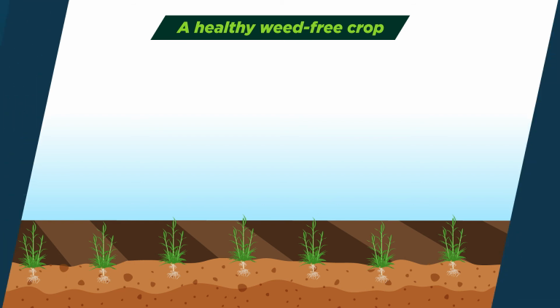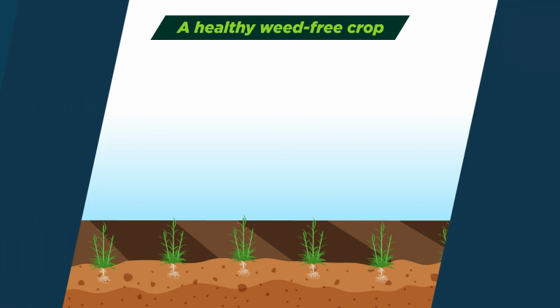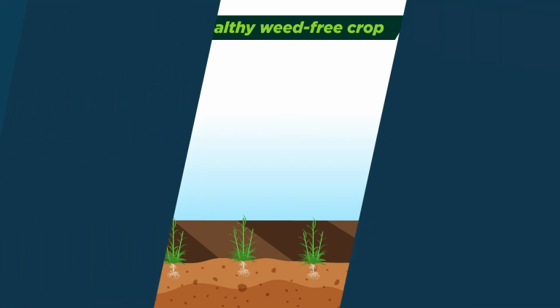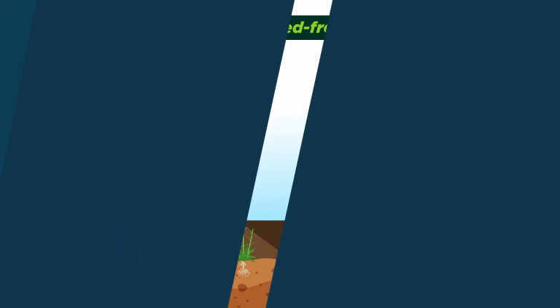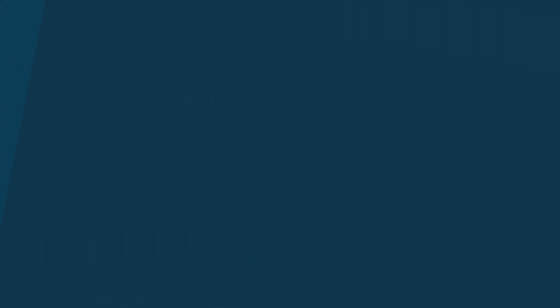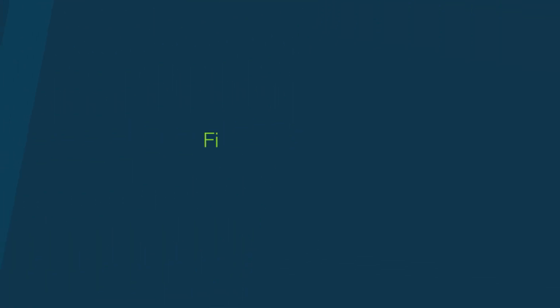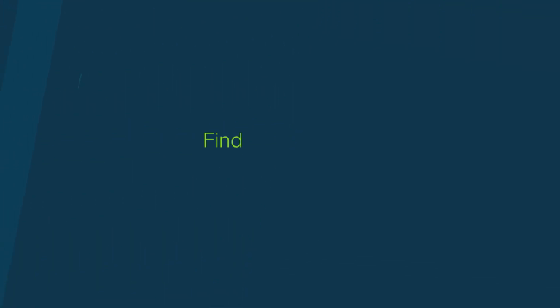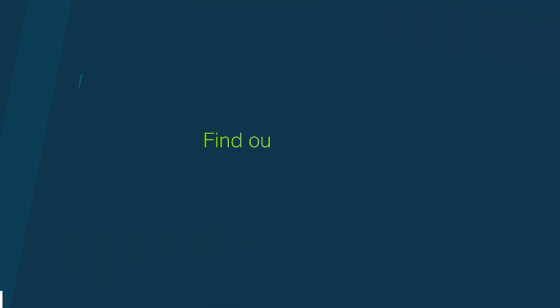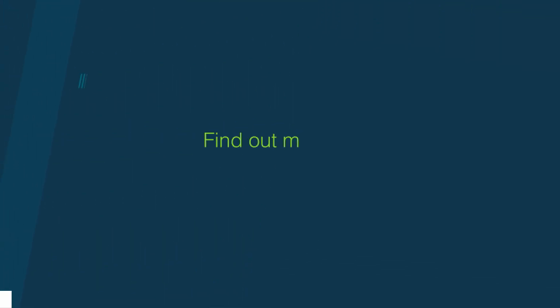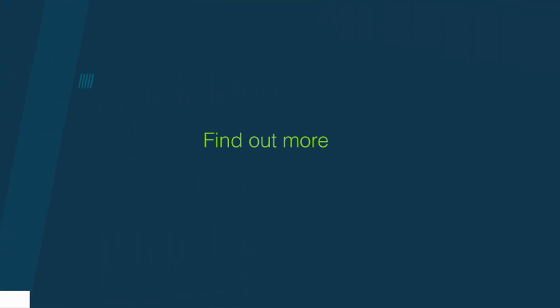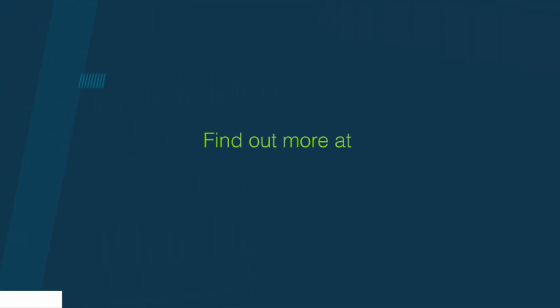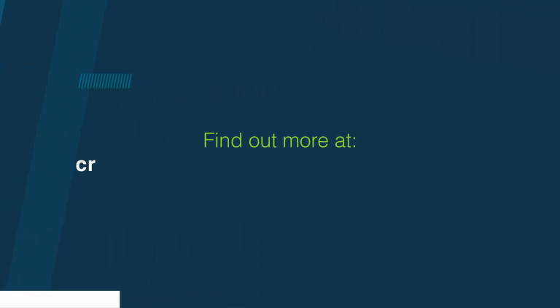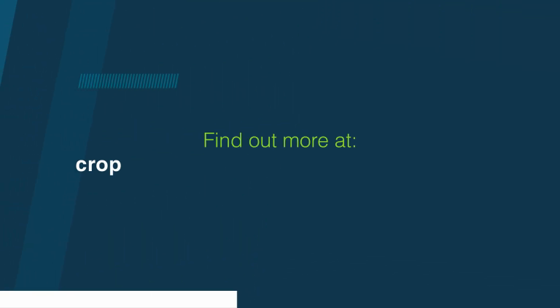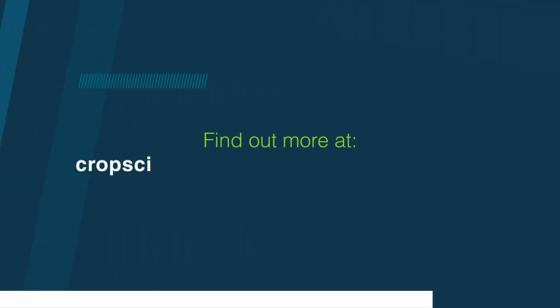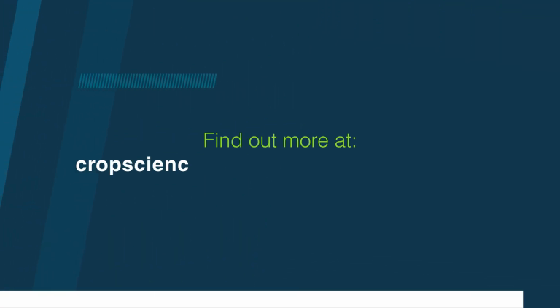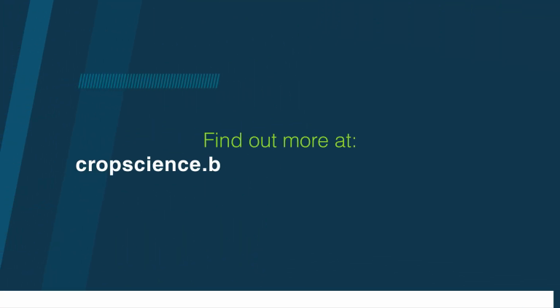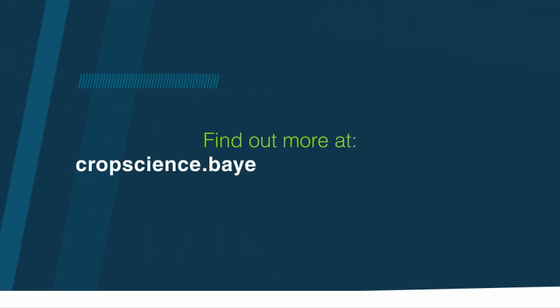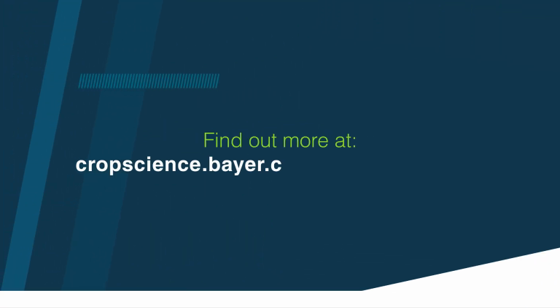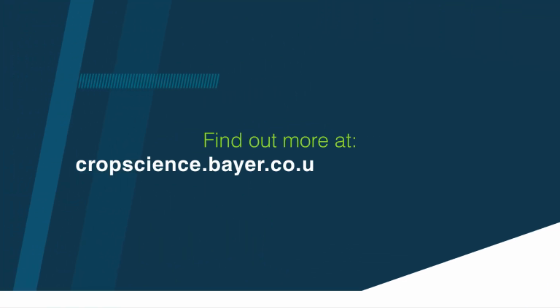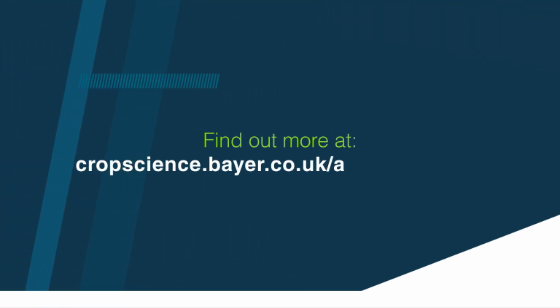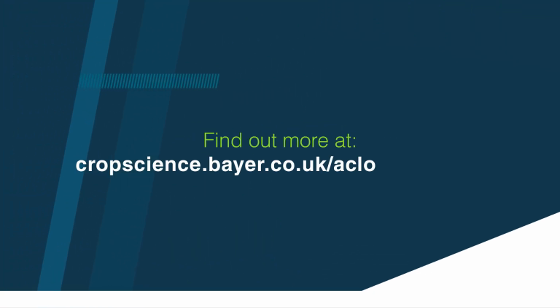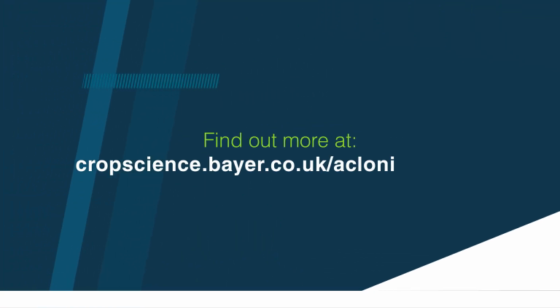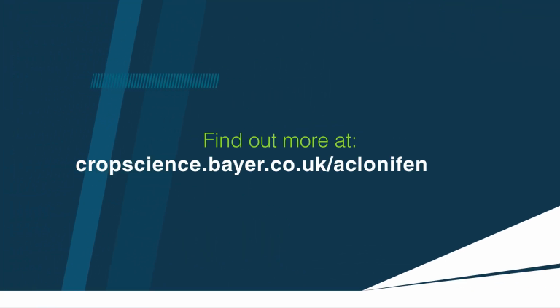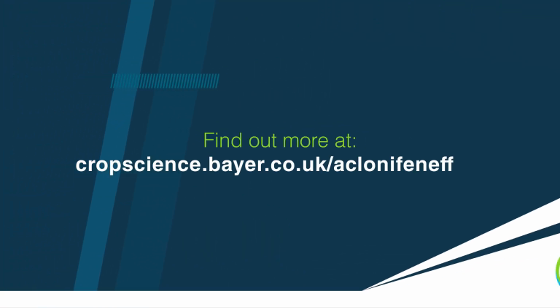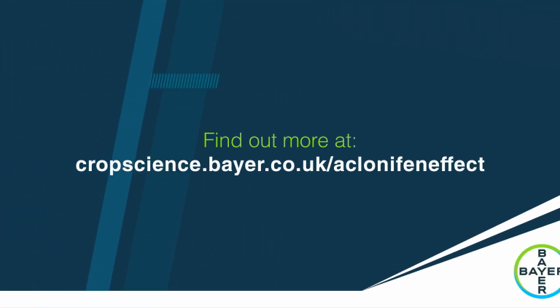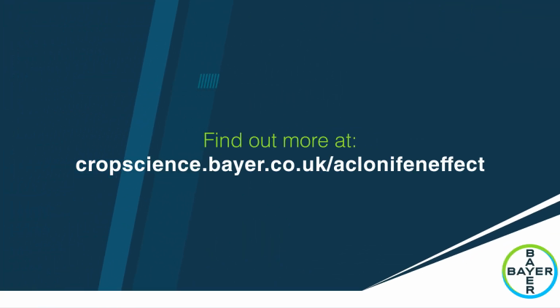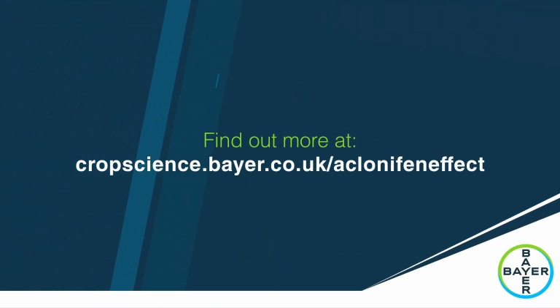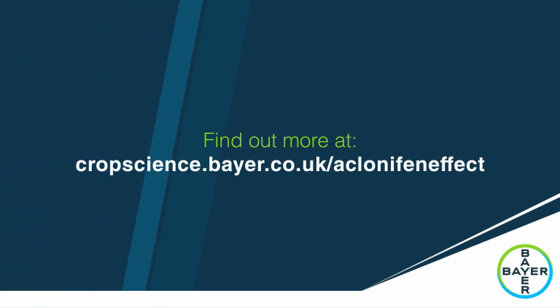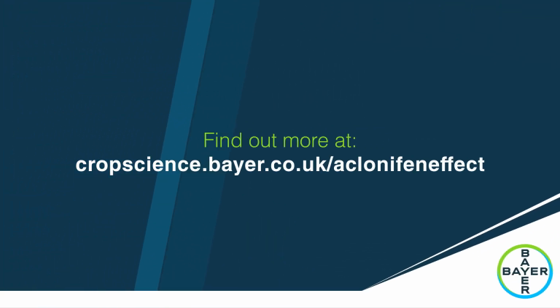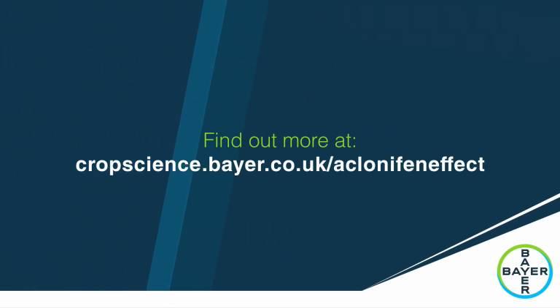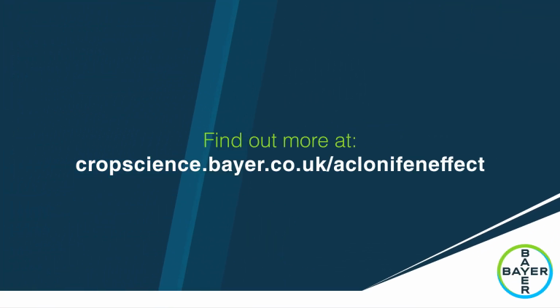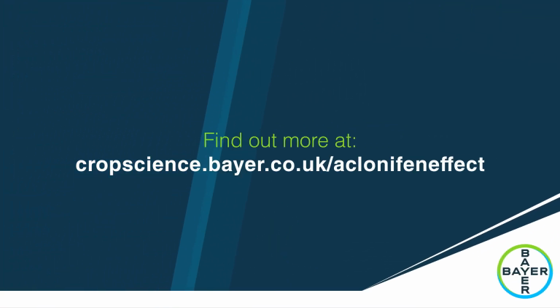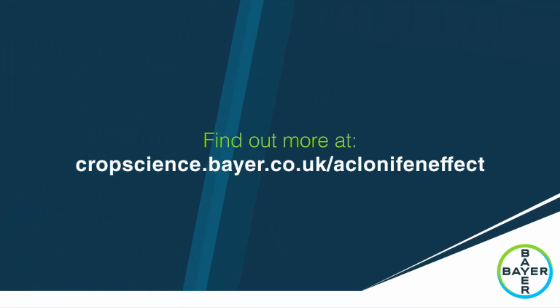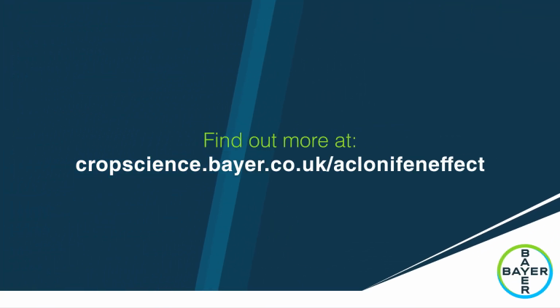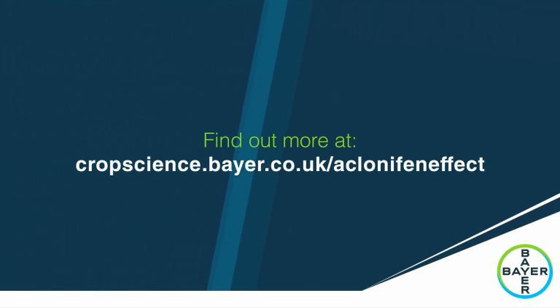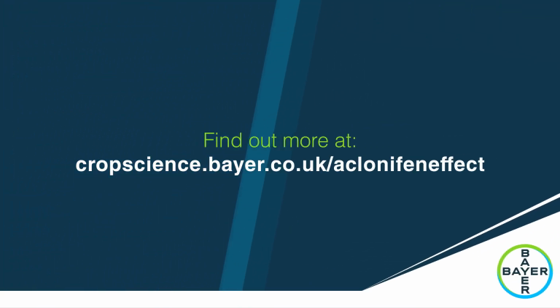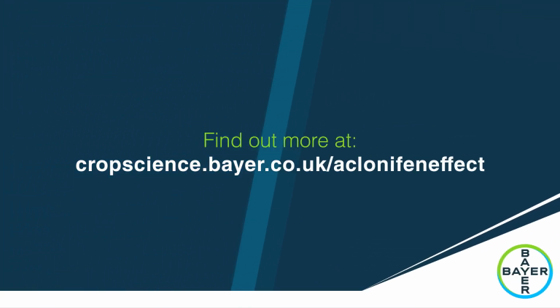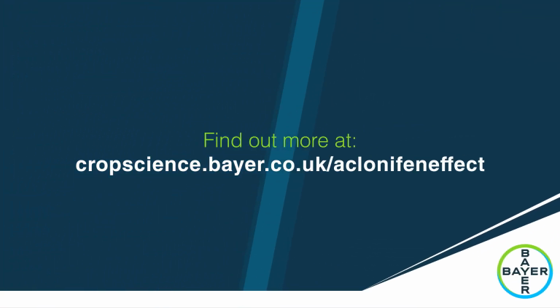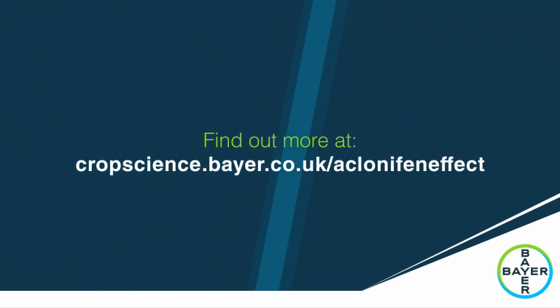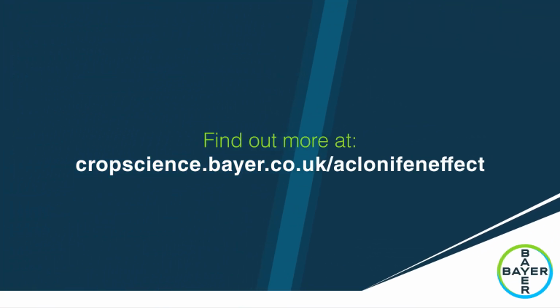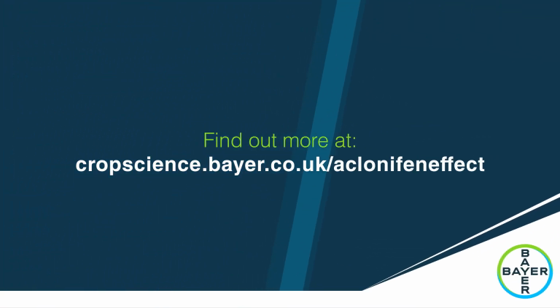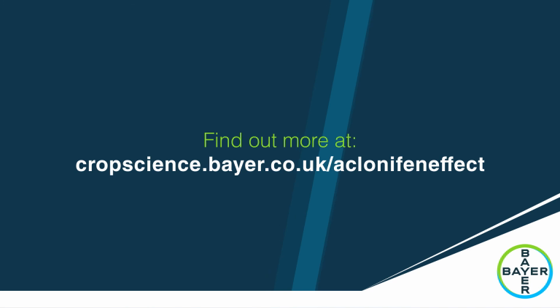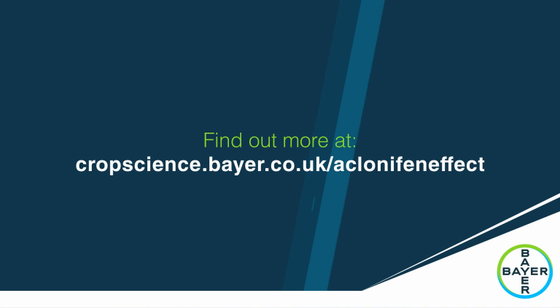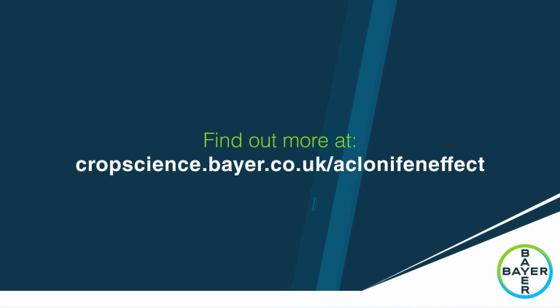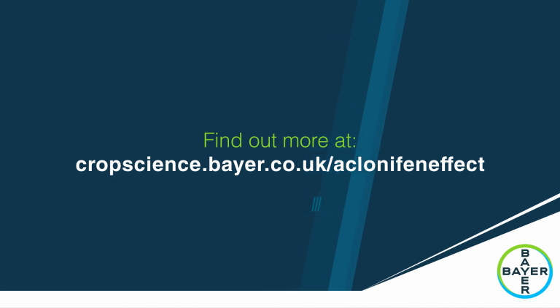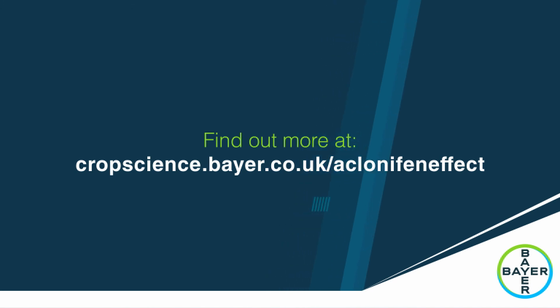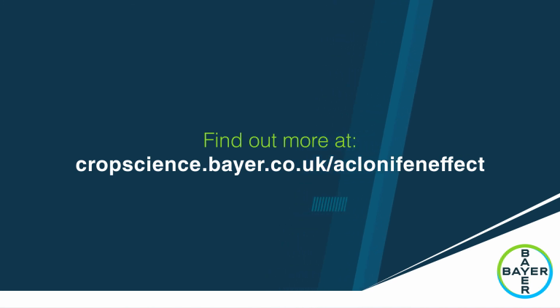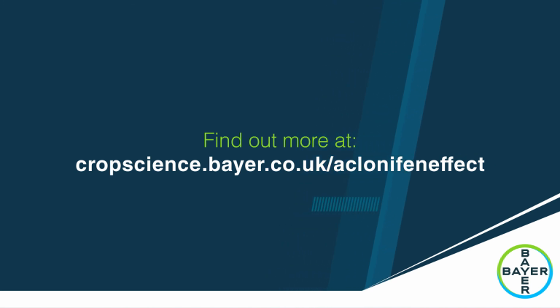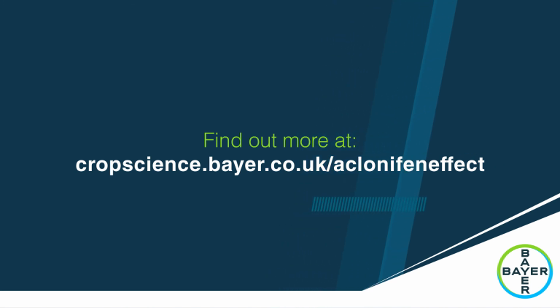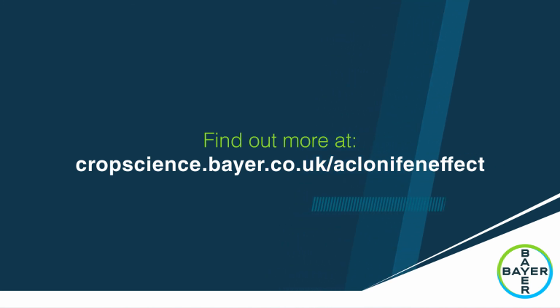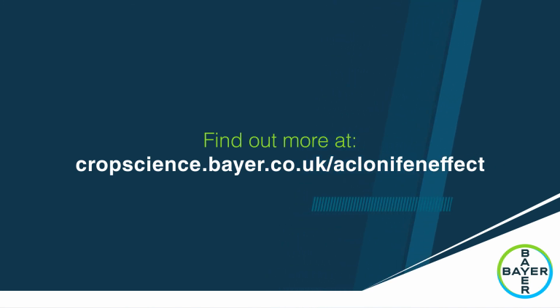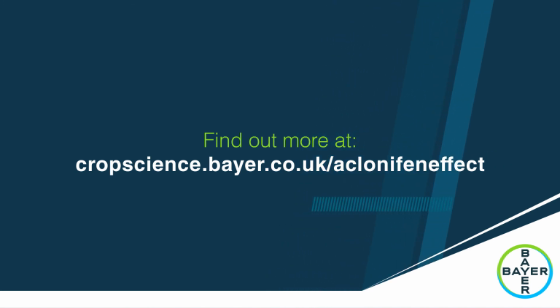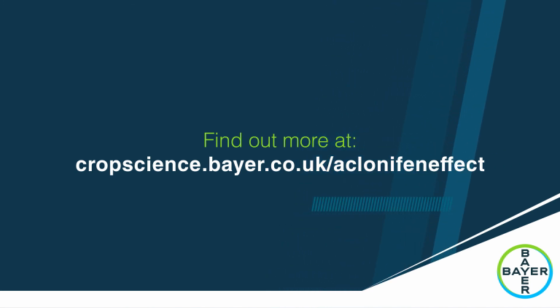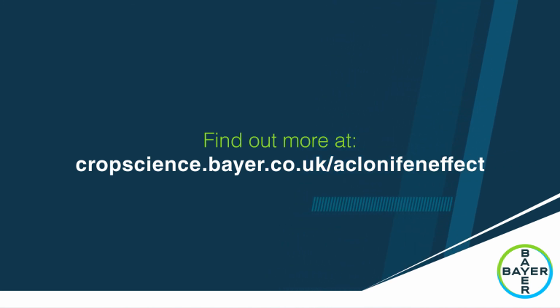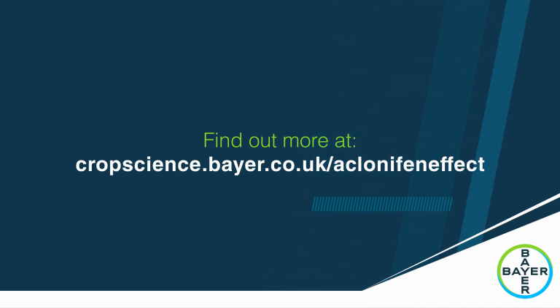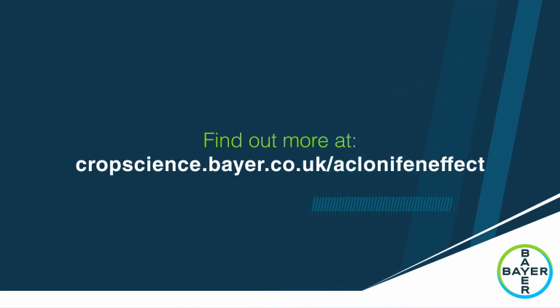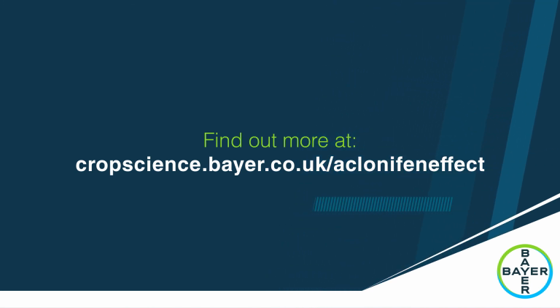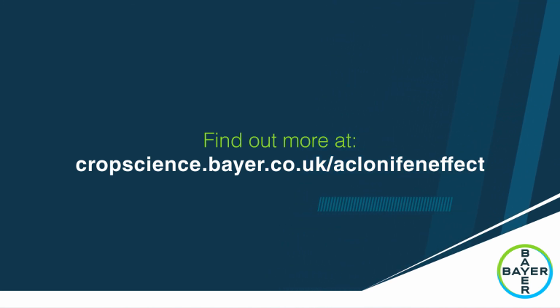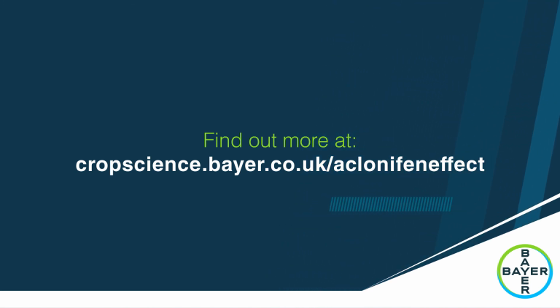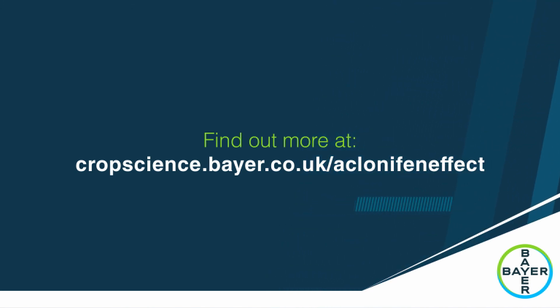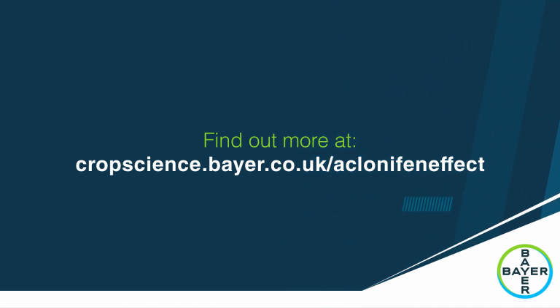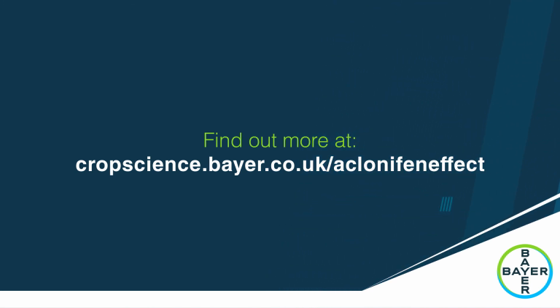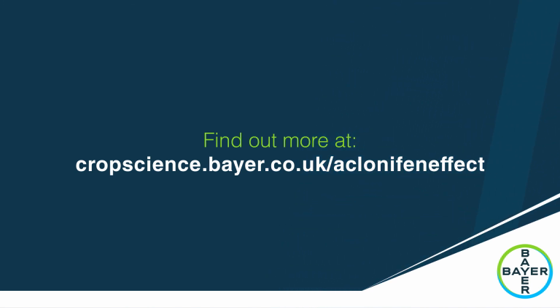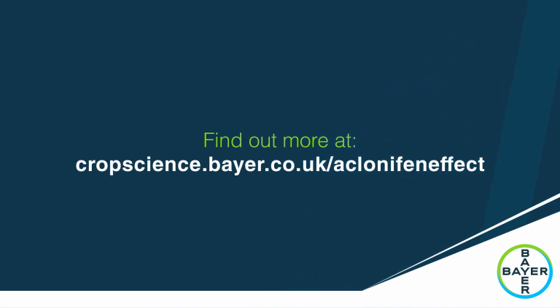To find out more, visit cropscience.bayer.co.uk/aclonifeneffect.